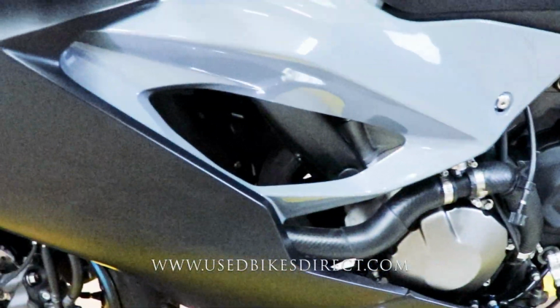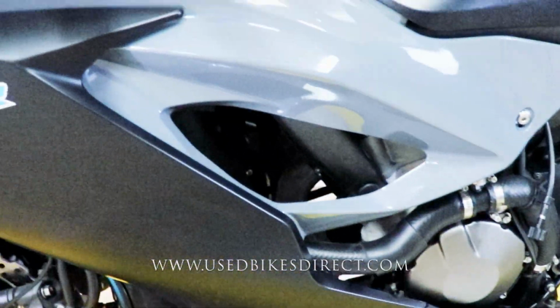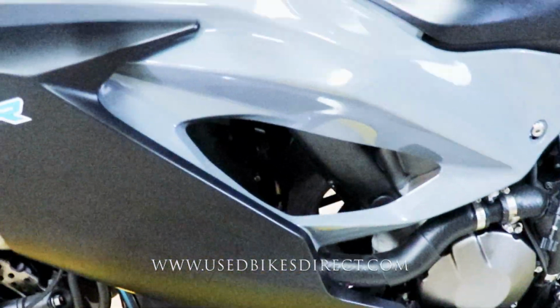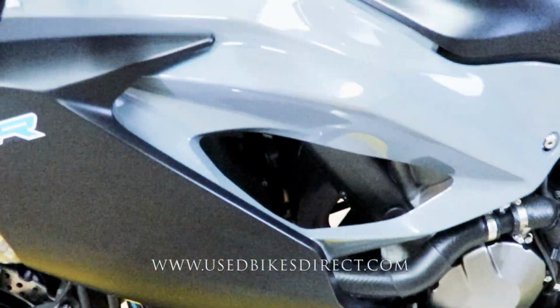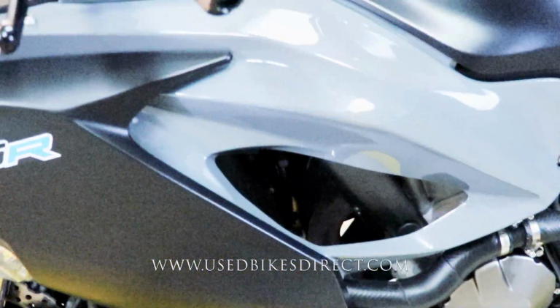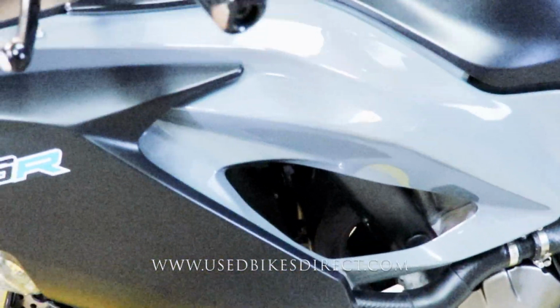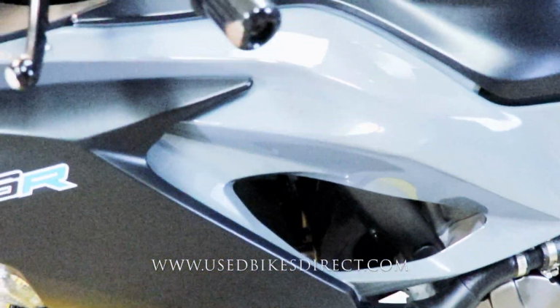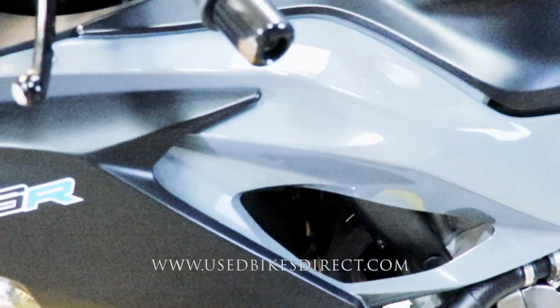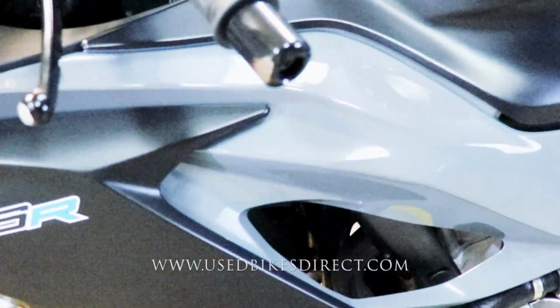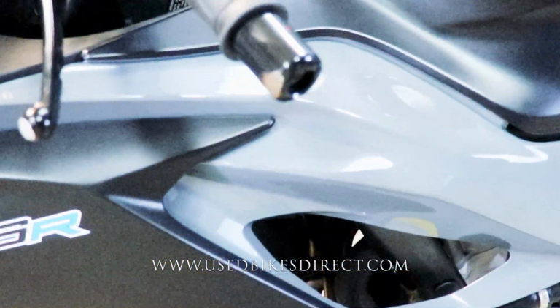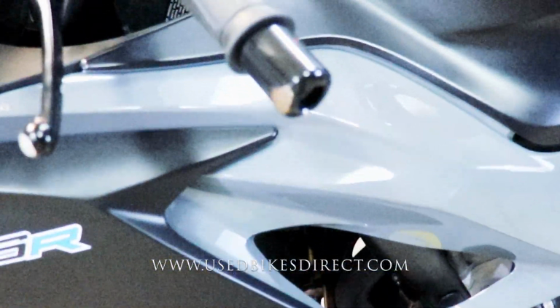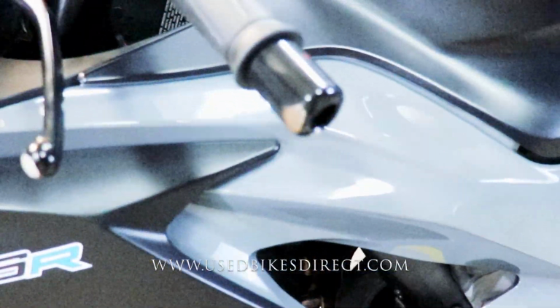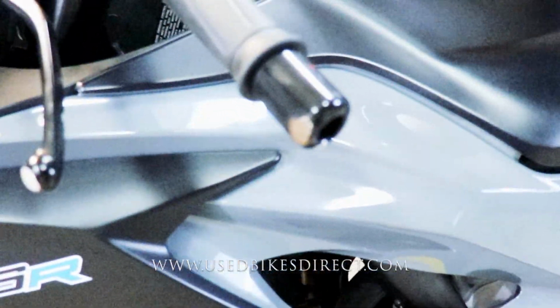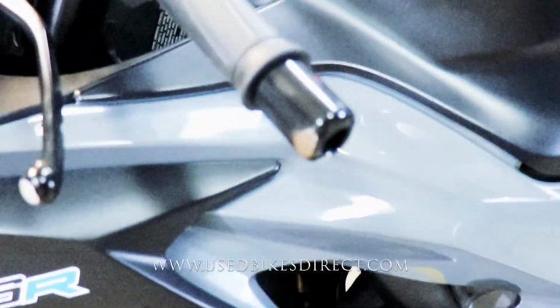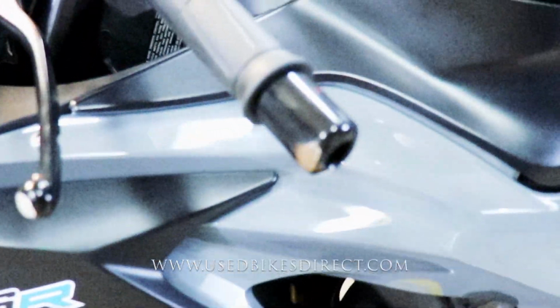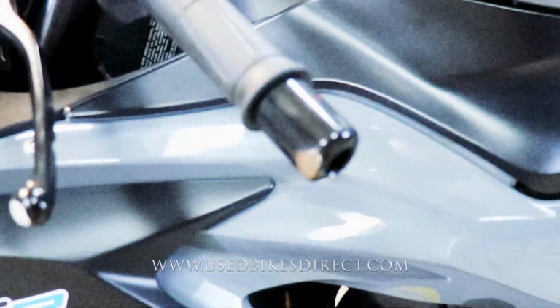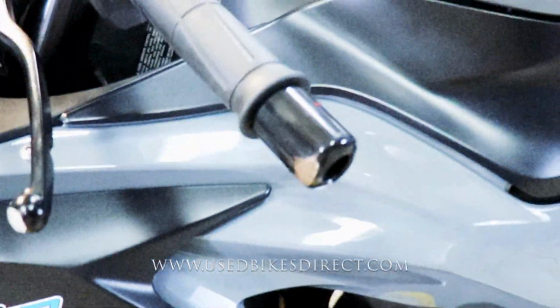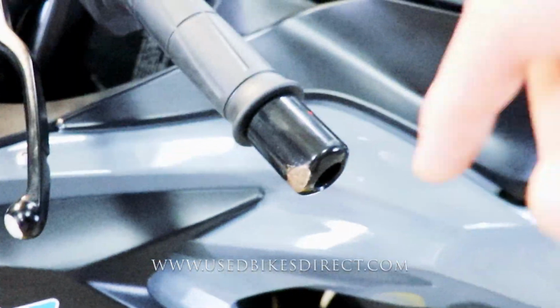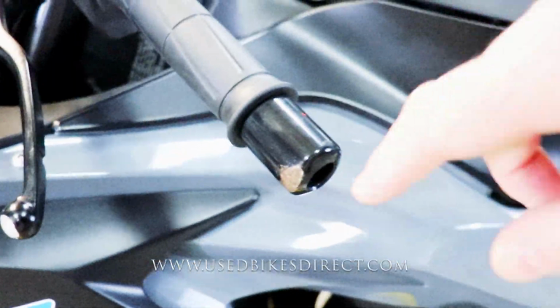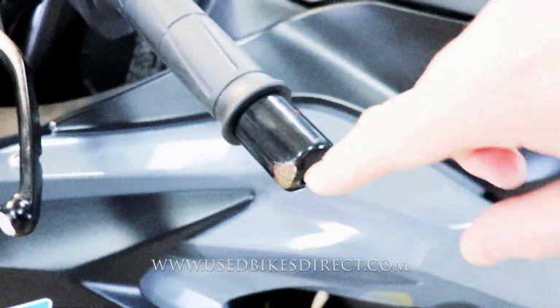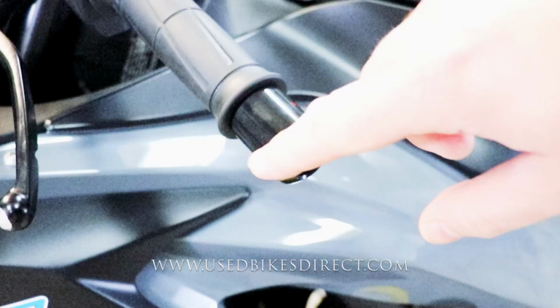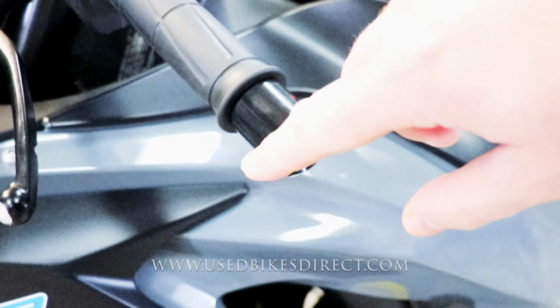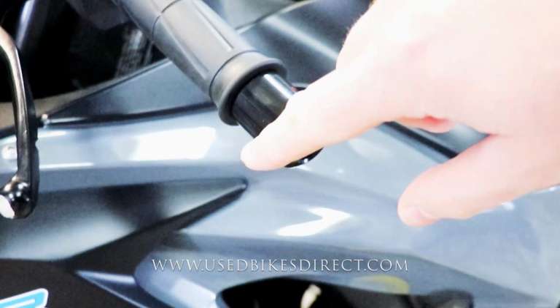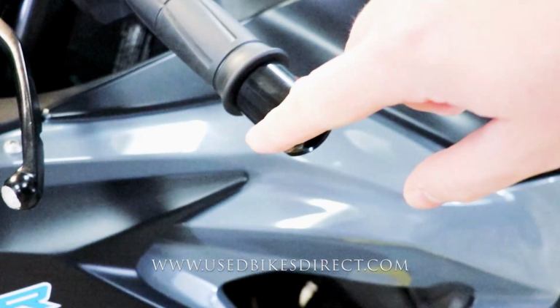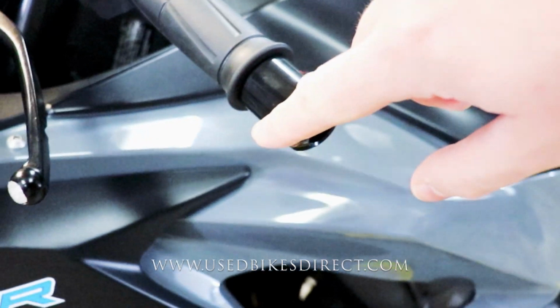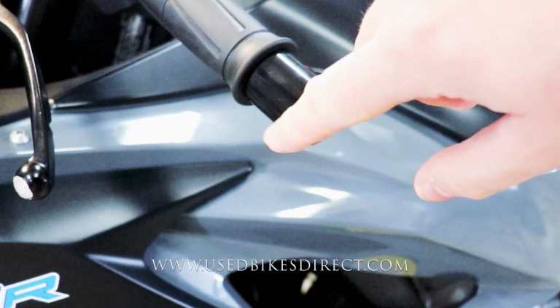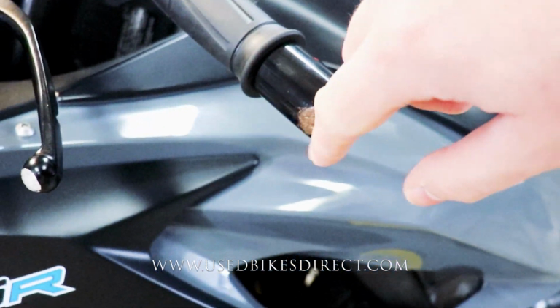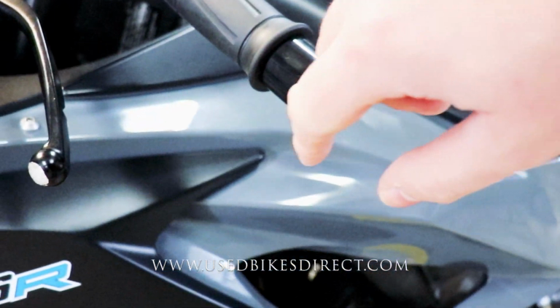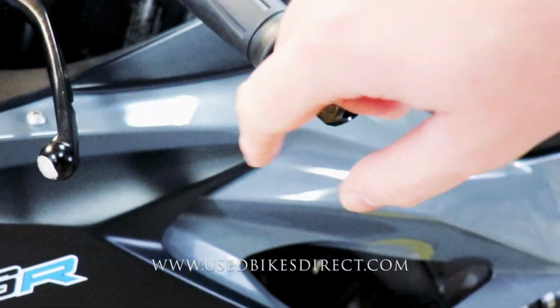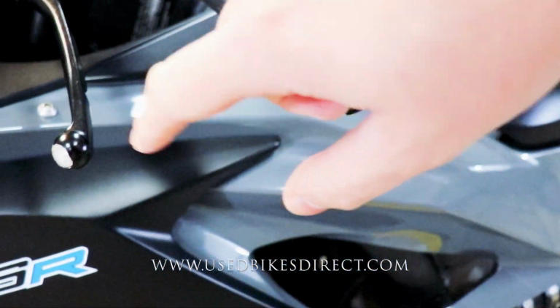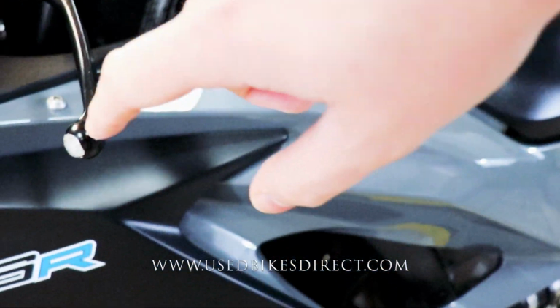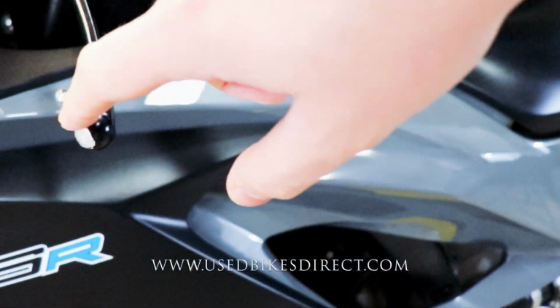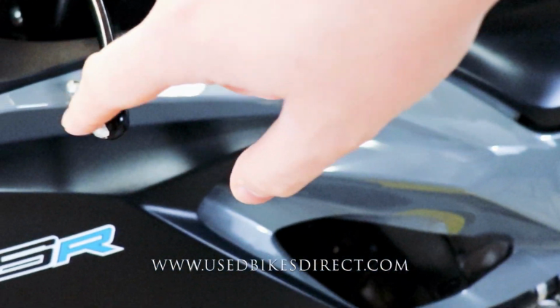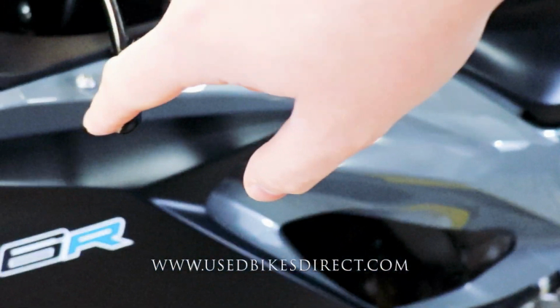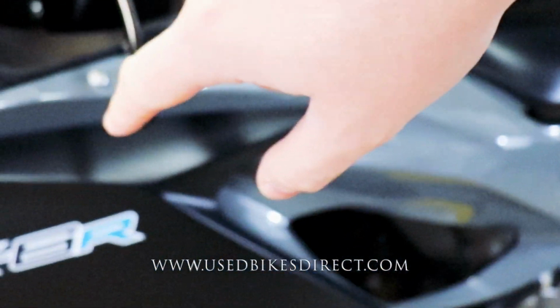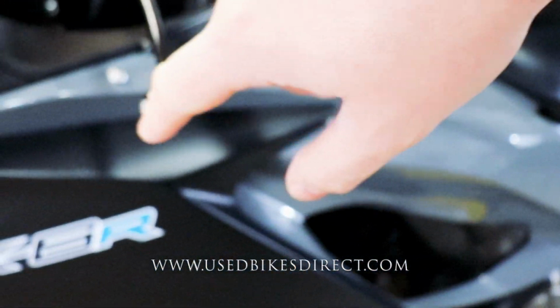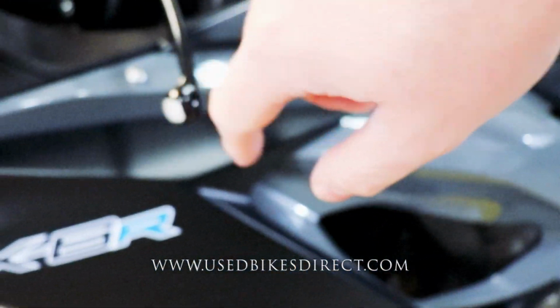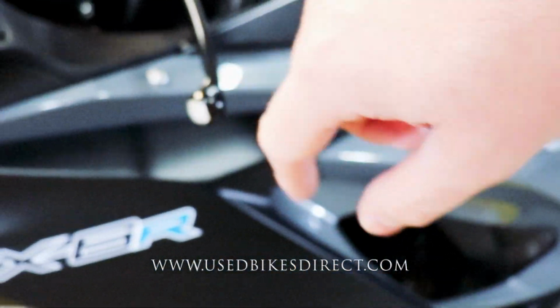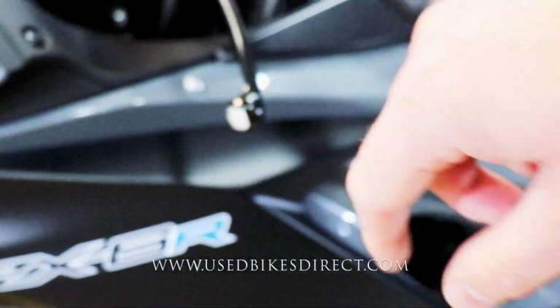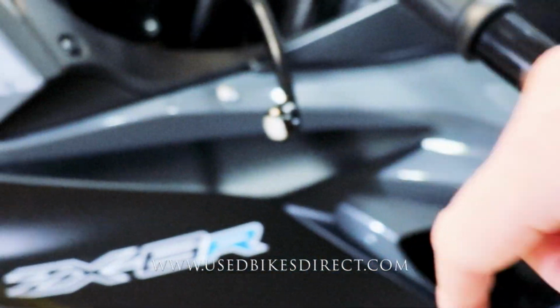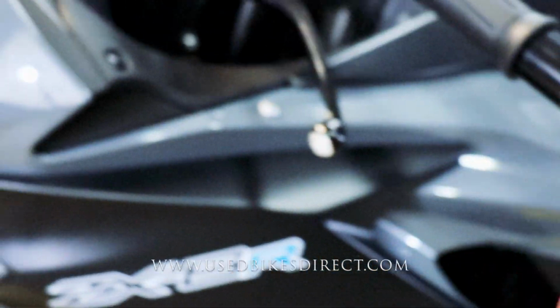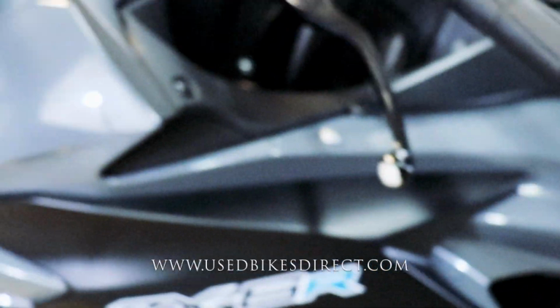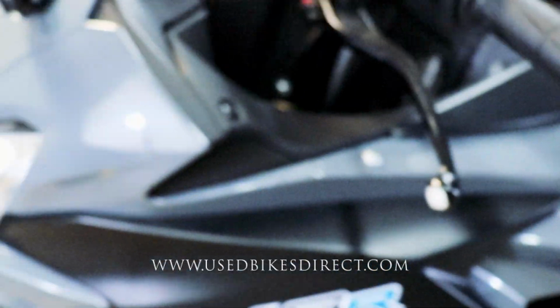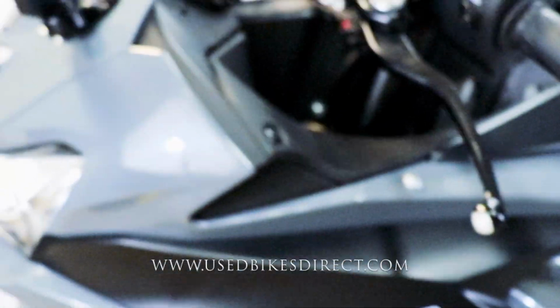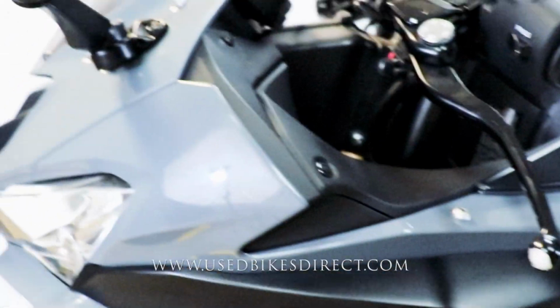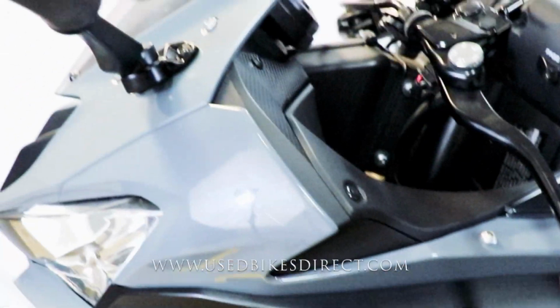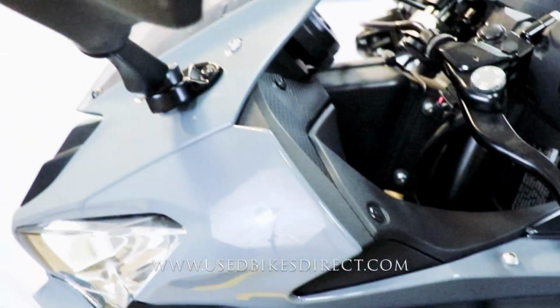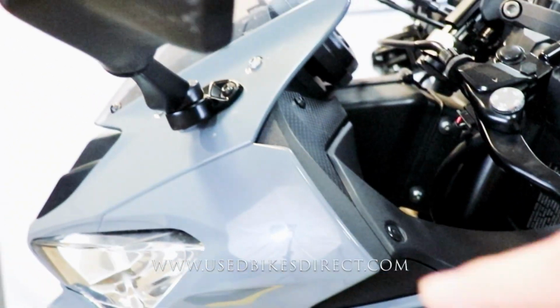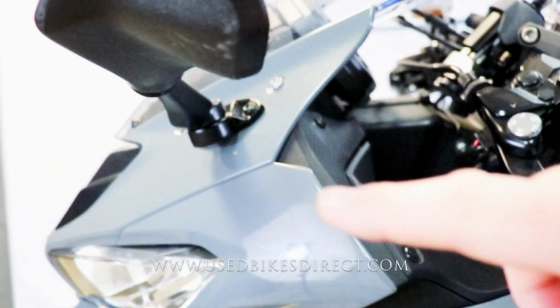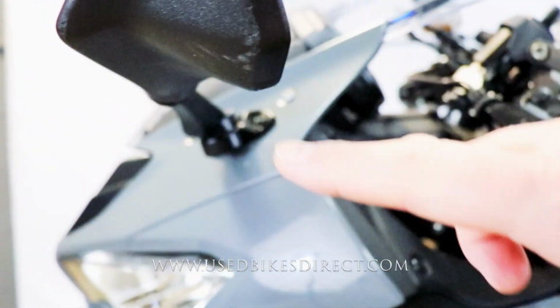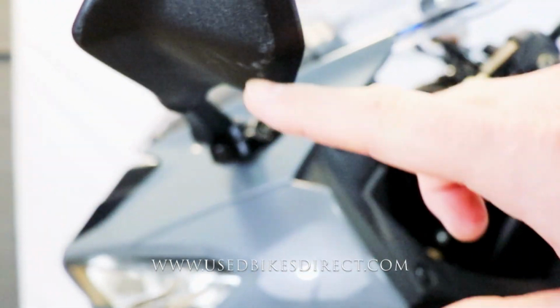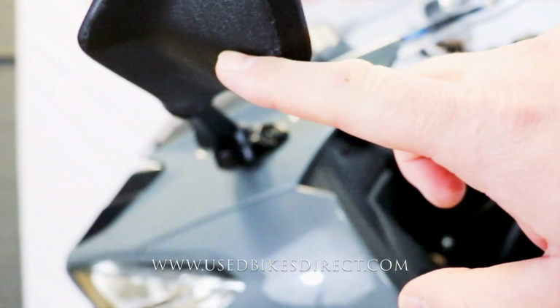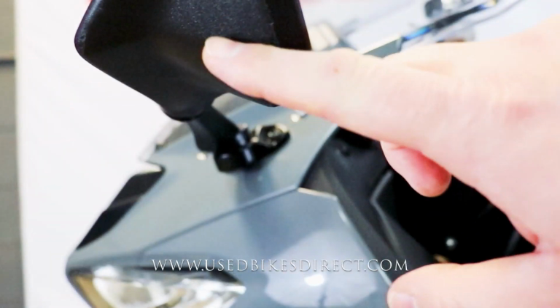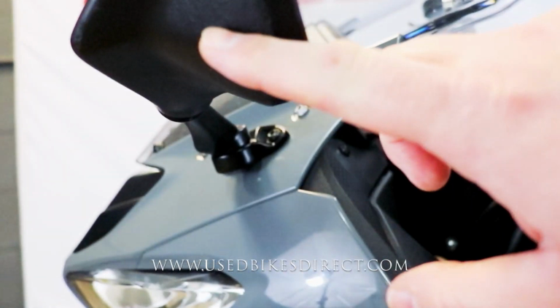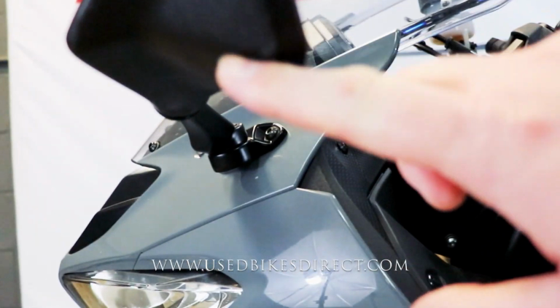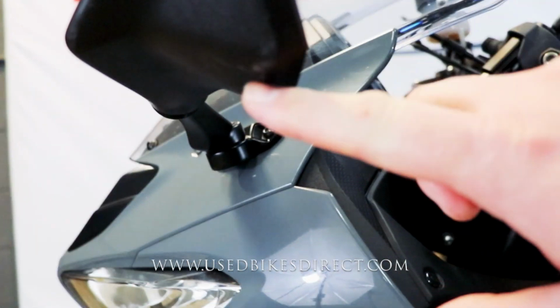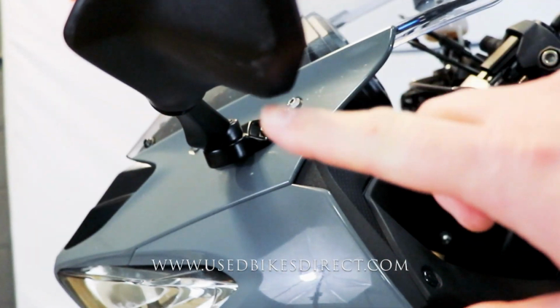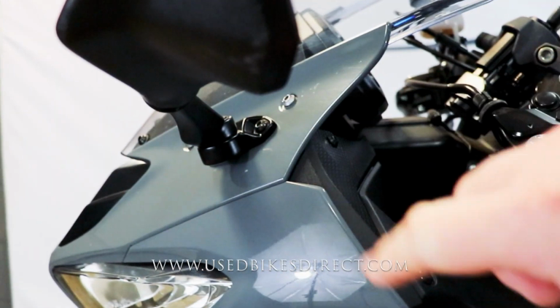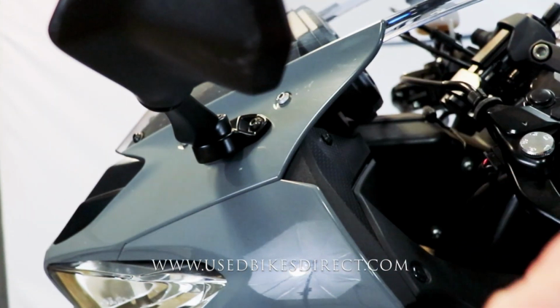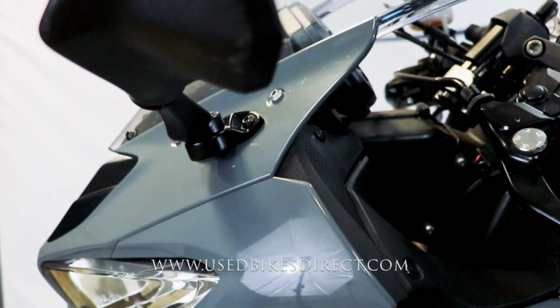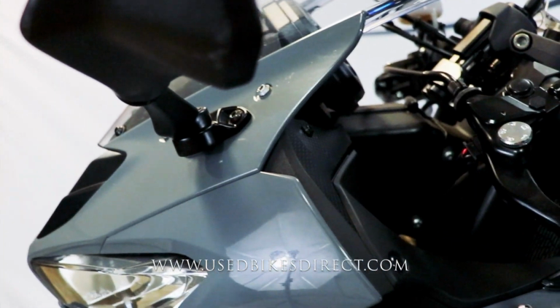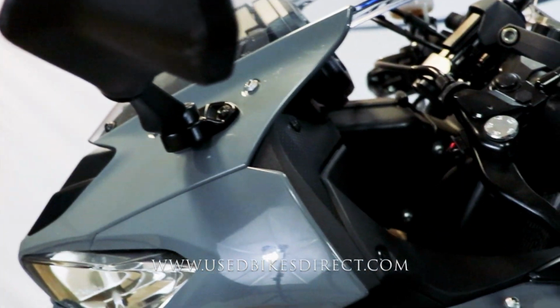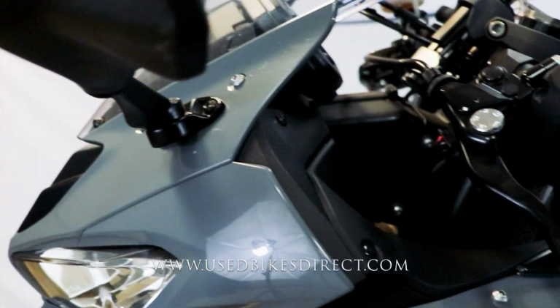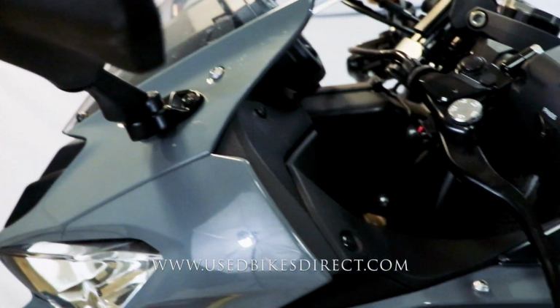Checking out the left side of the bike, just like what we saw on the right — the bar end and clutch lever are going to have a few scrapes, as well as on the side of this mirror itself.